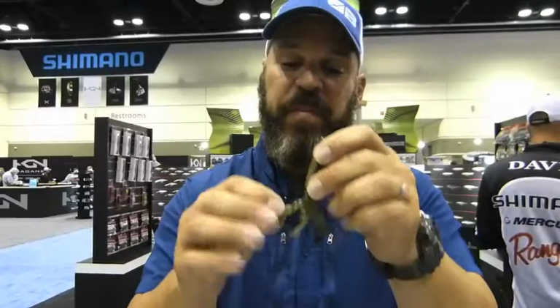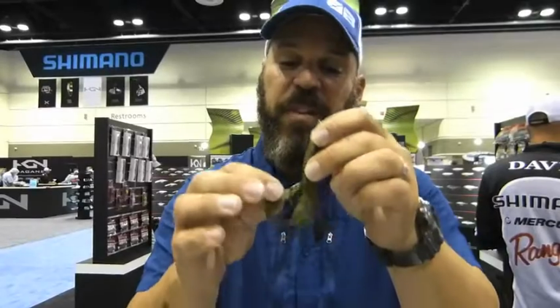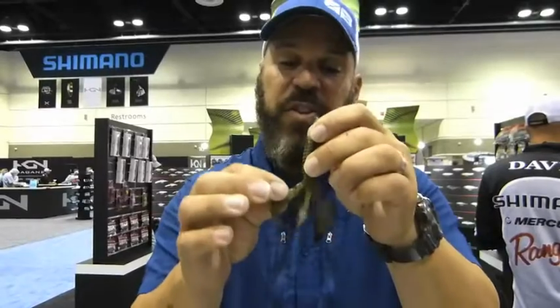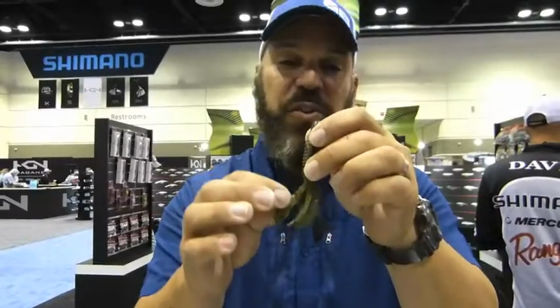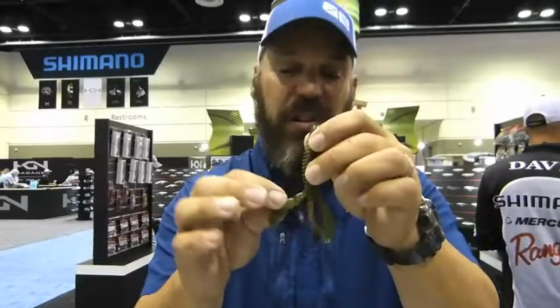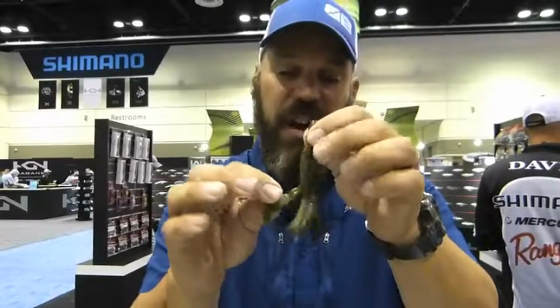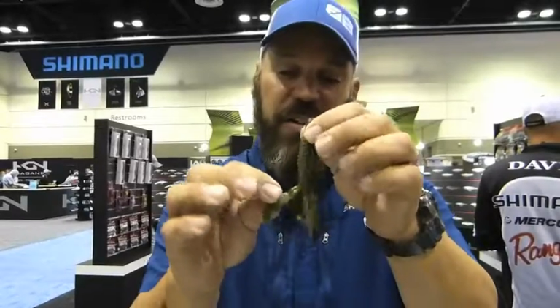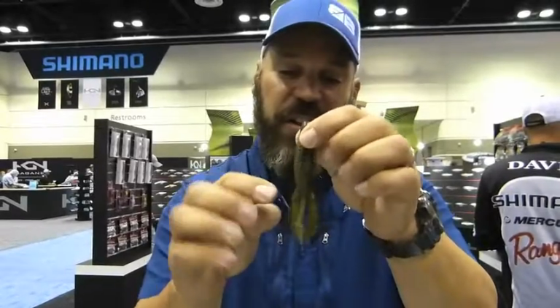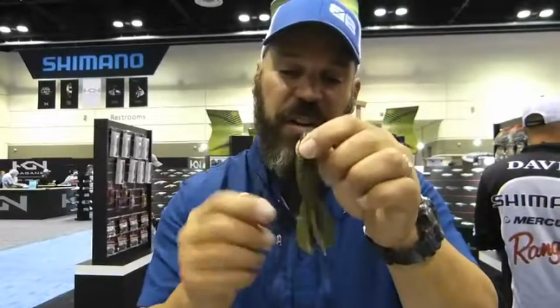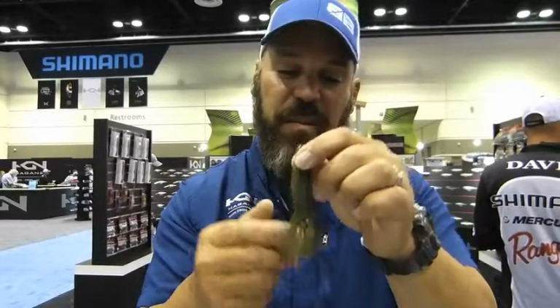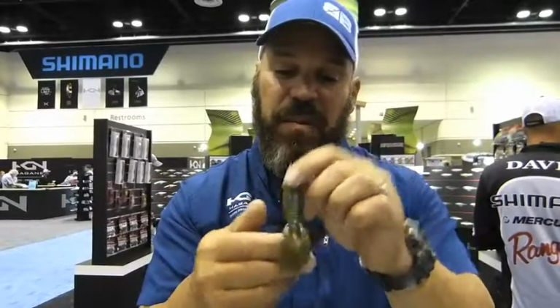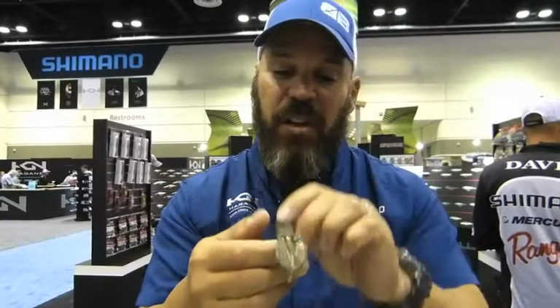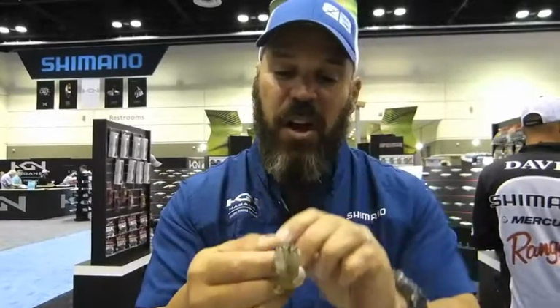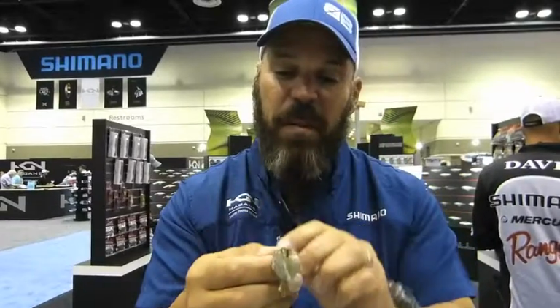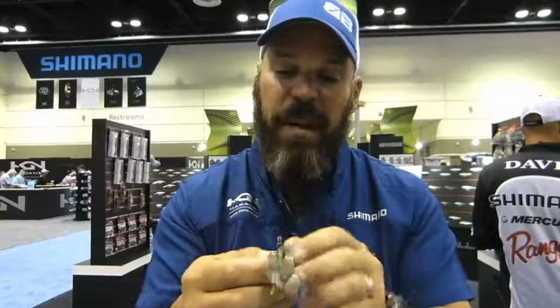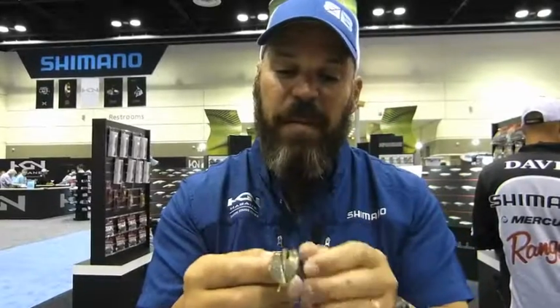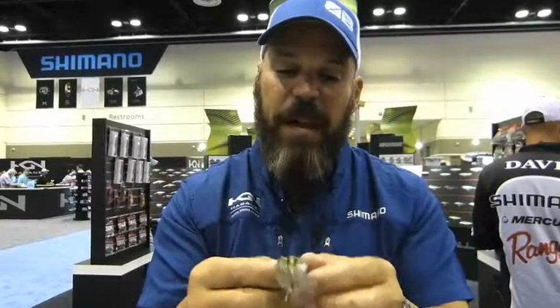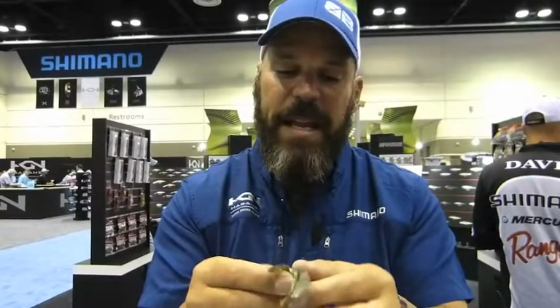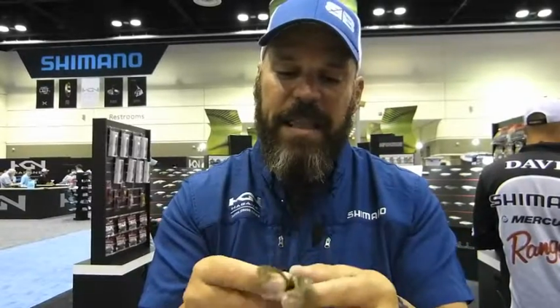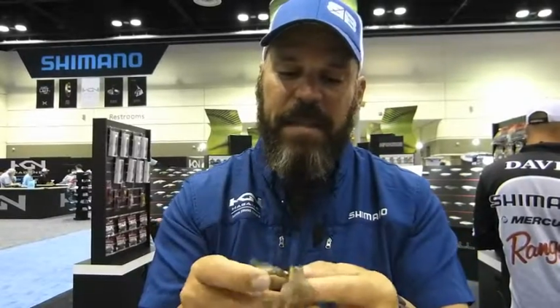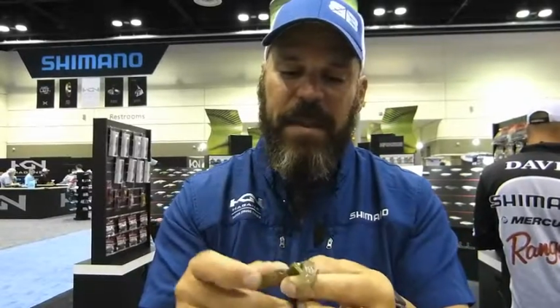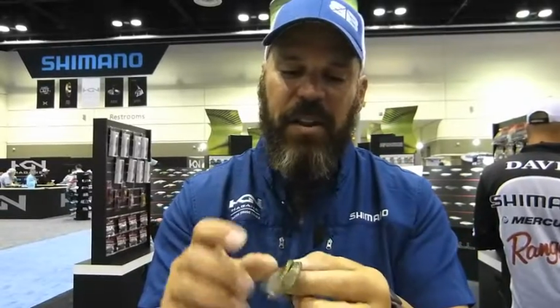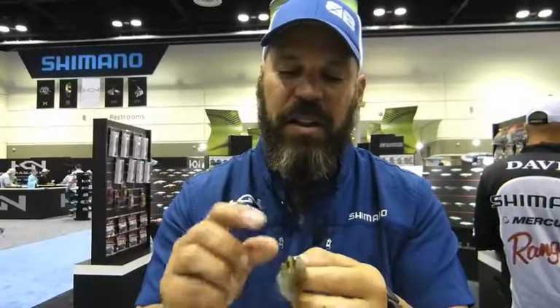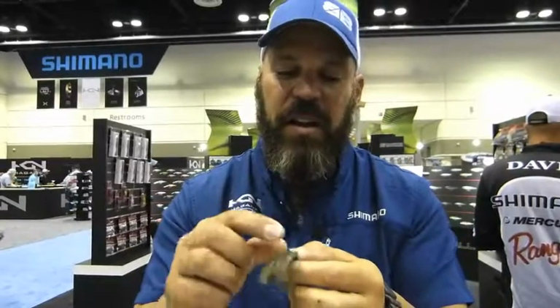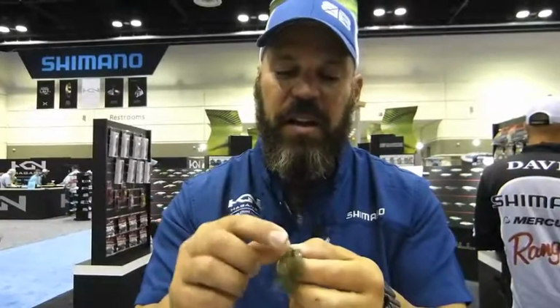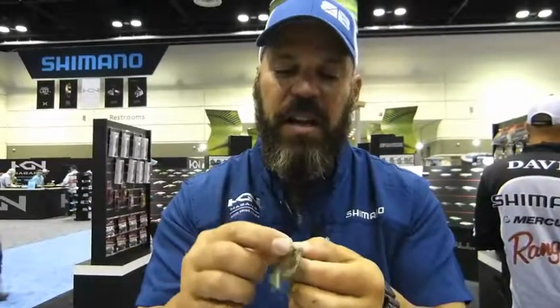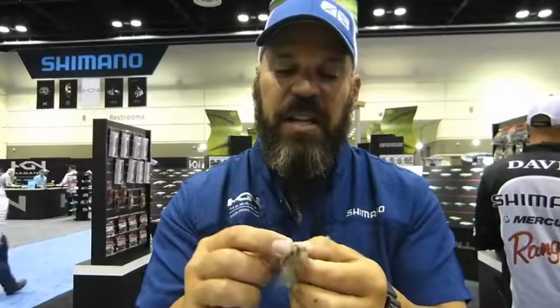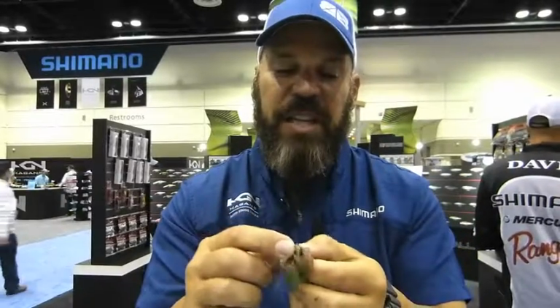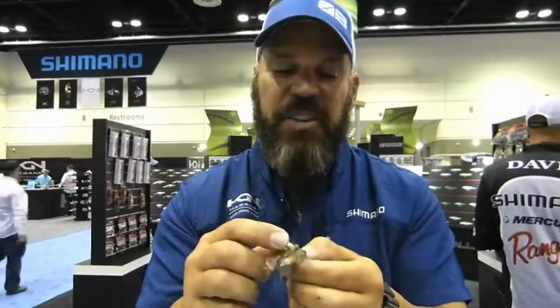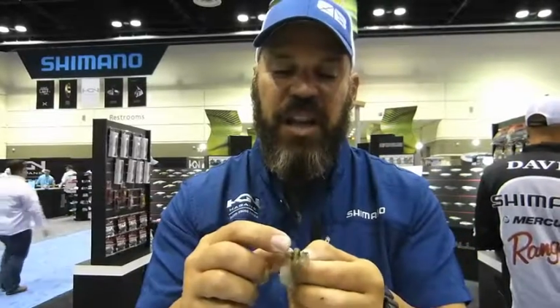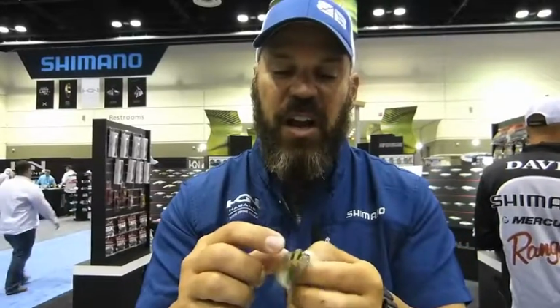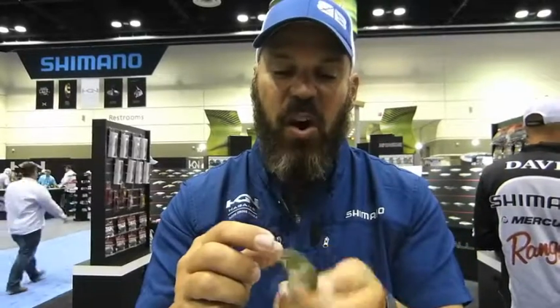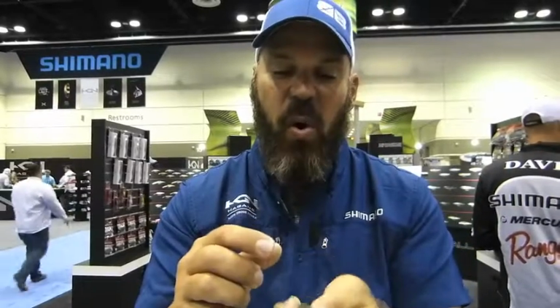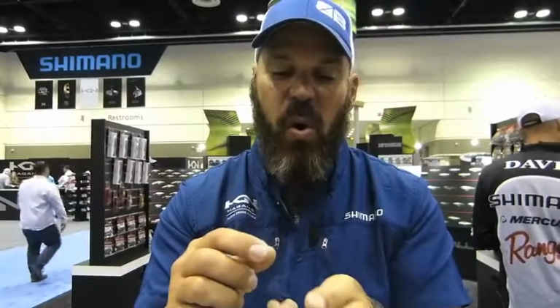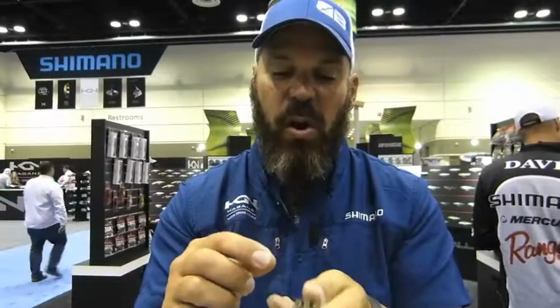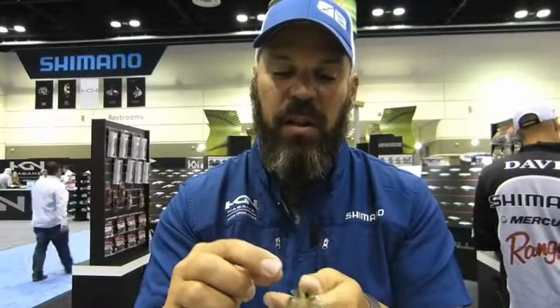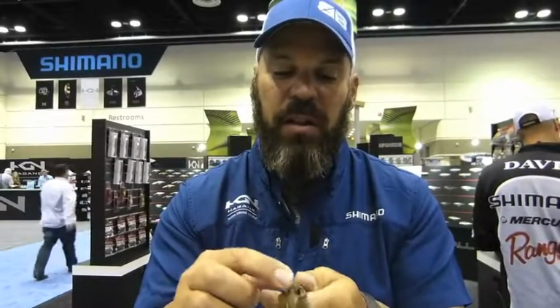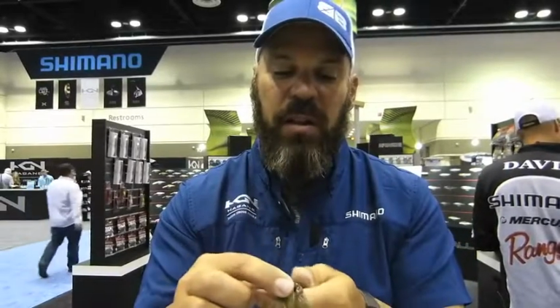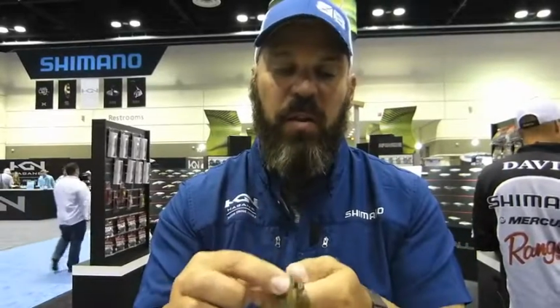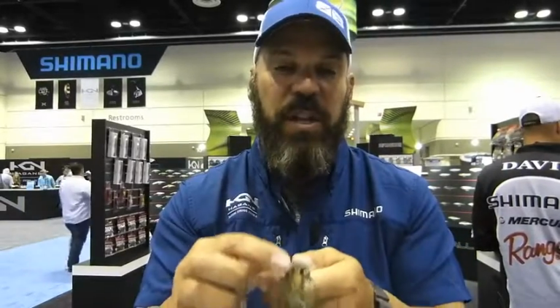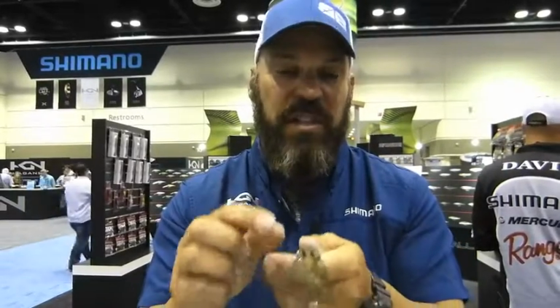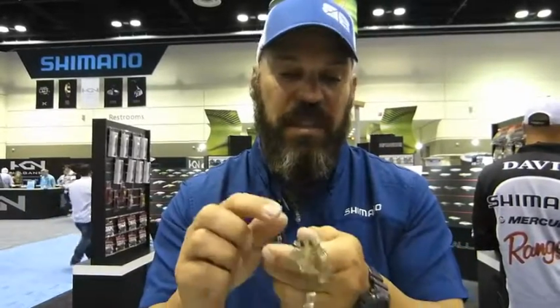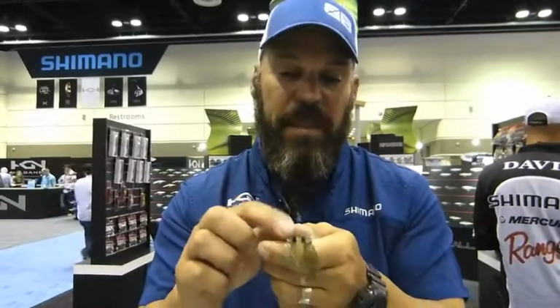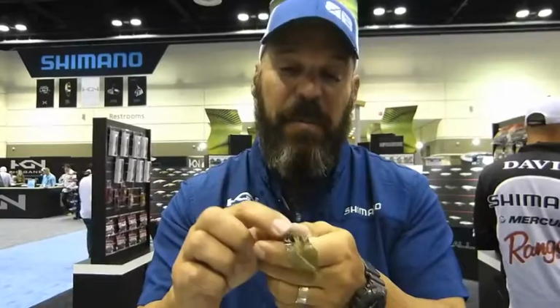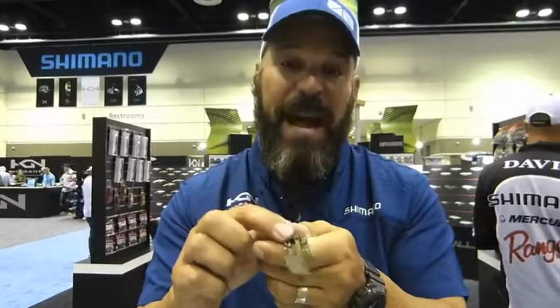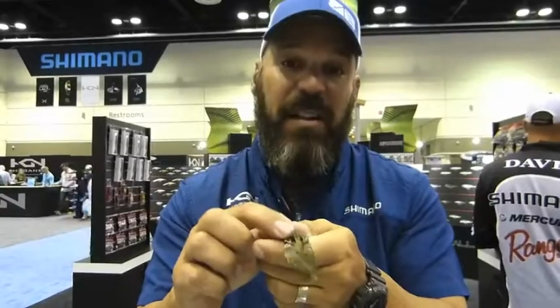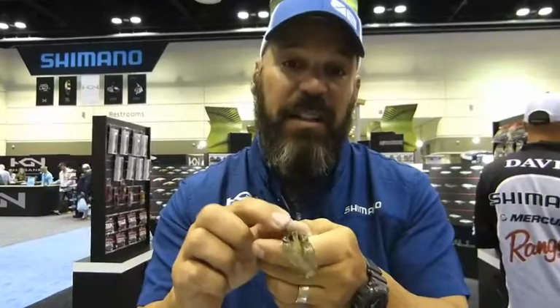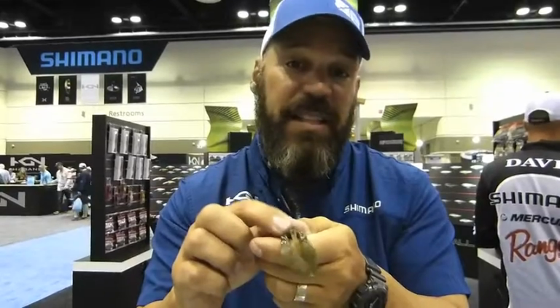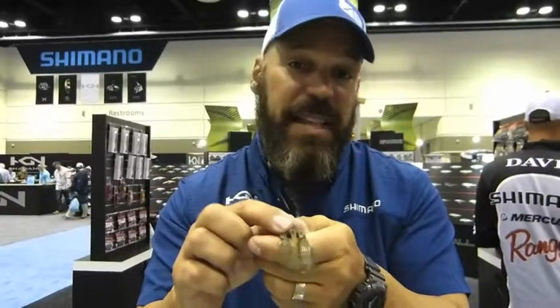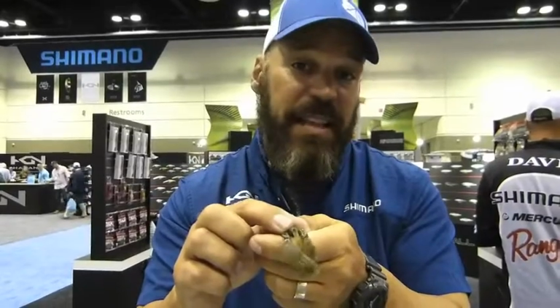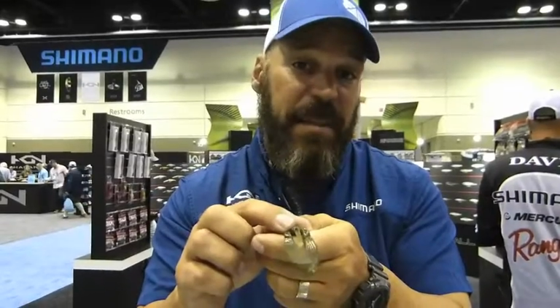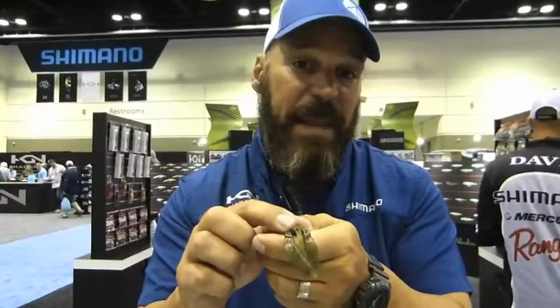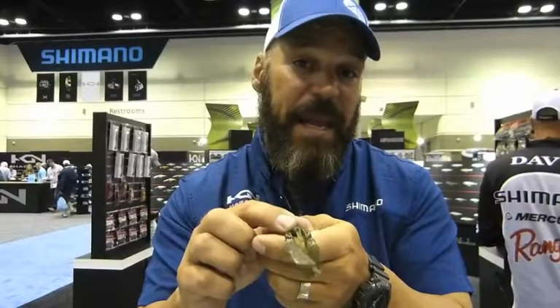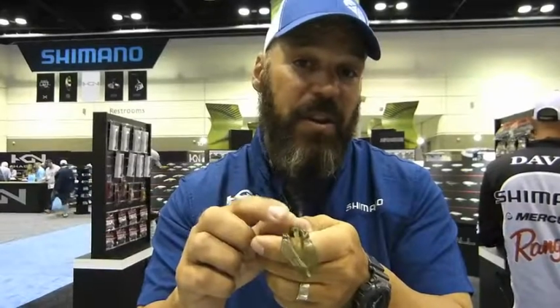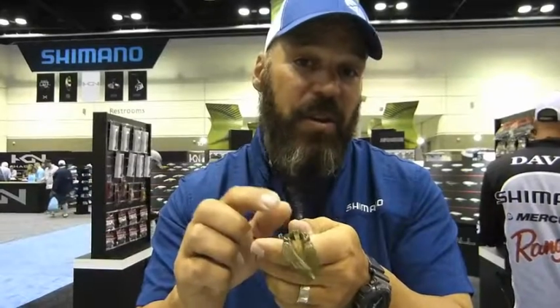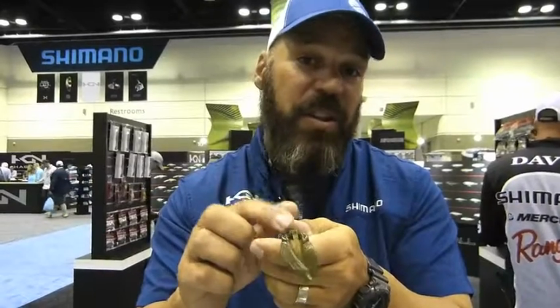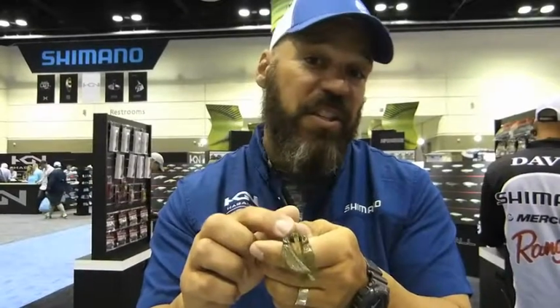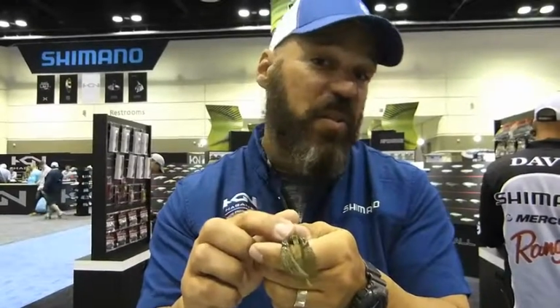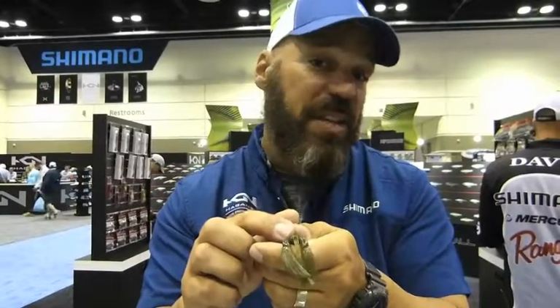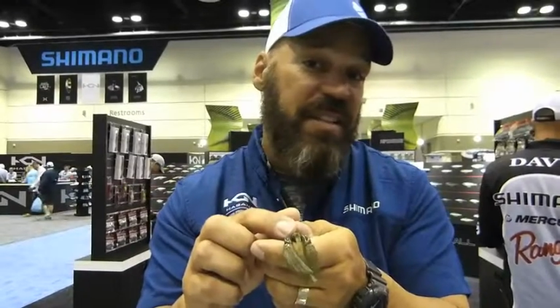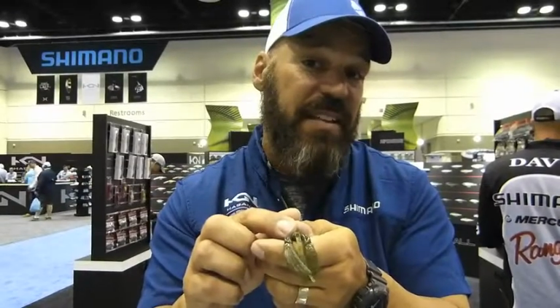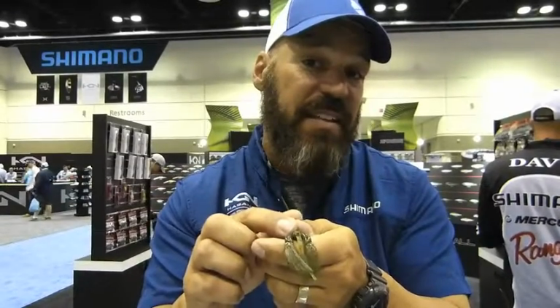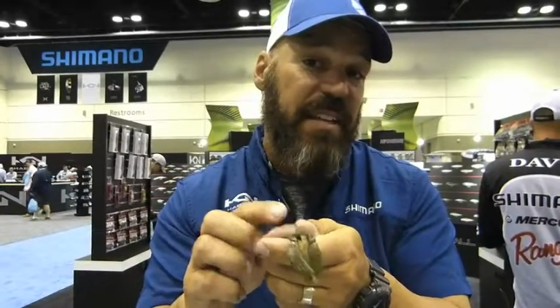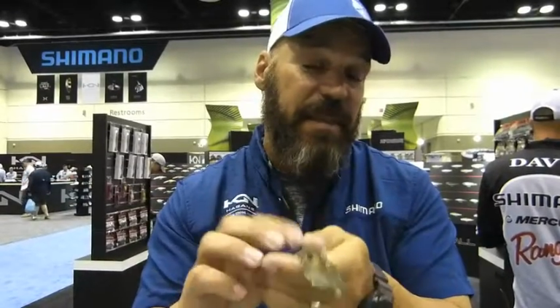The two claws are going to move along, but right in the middle it's actually got a hole where you can slip a rattle into the end of the bait, or you can squeeze scent into it.